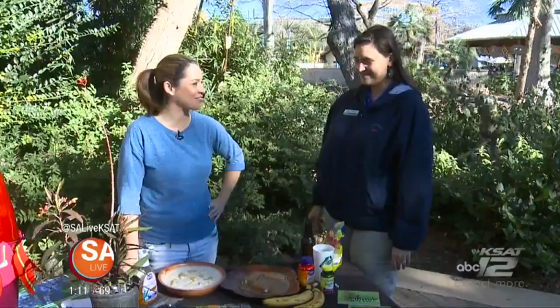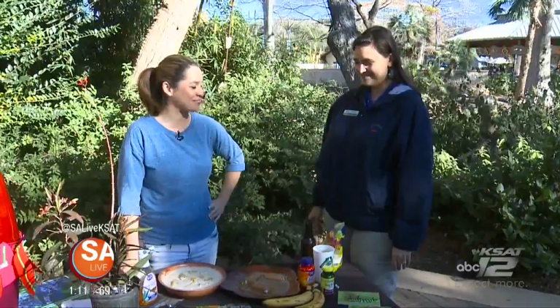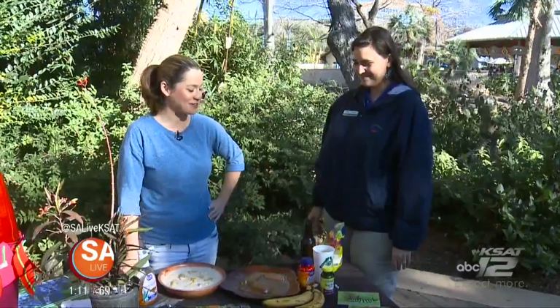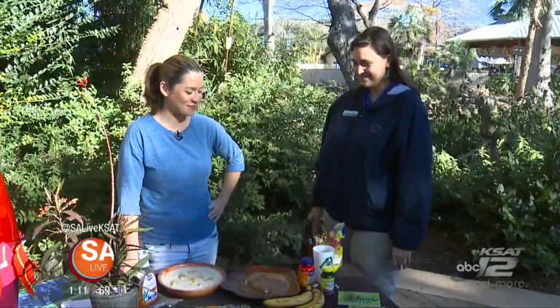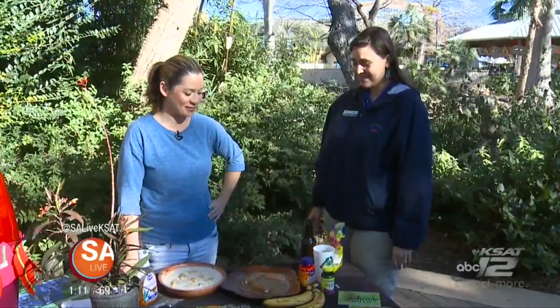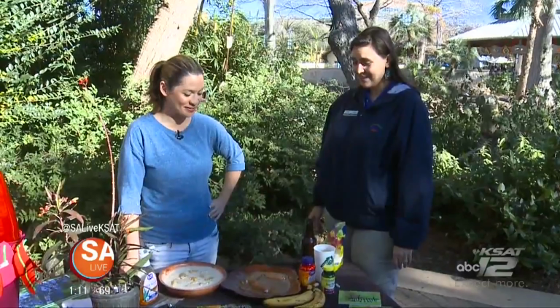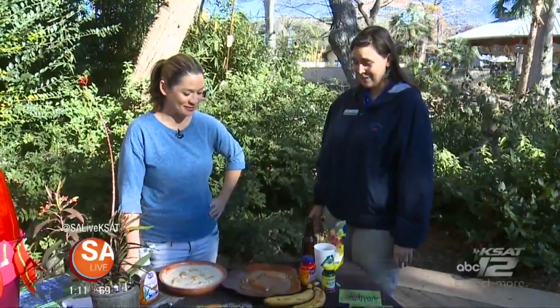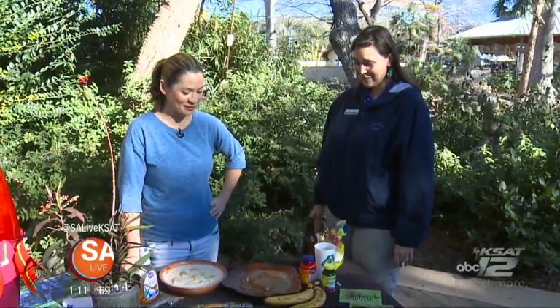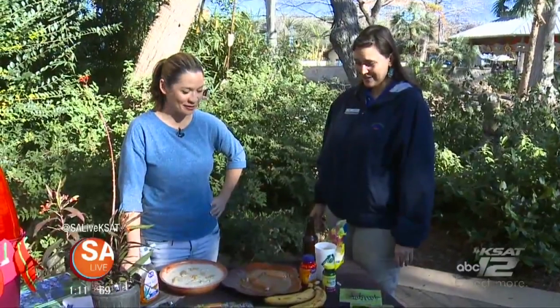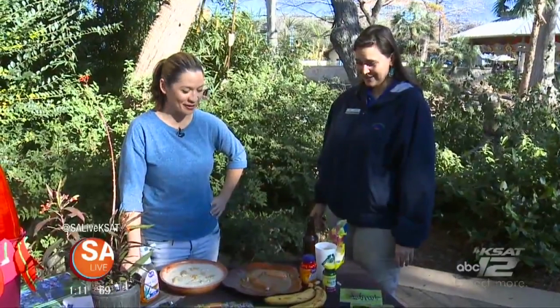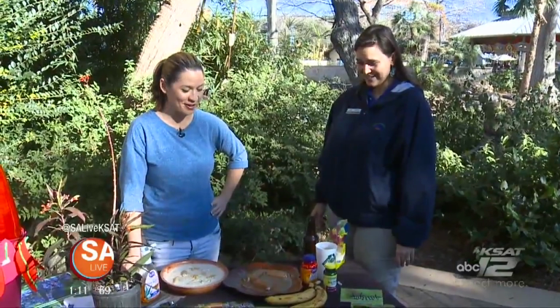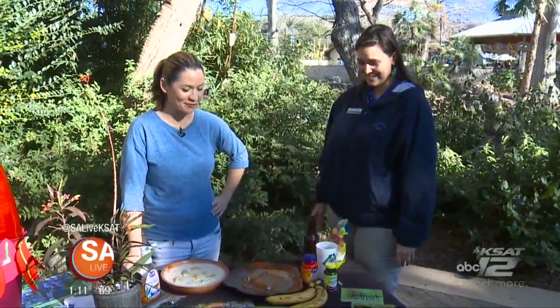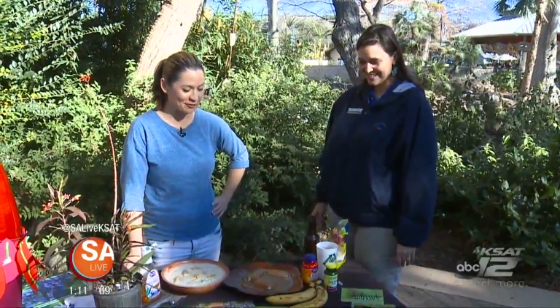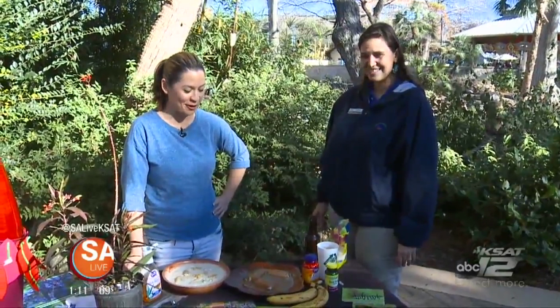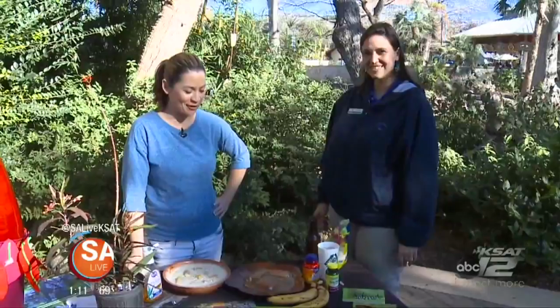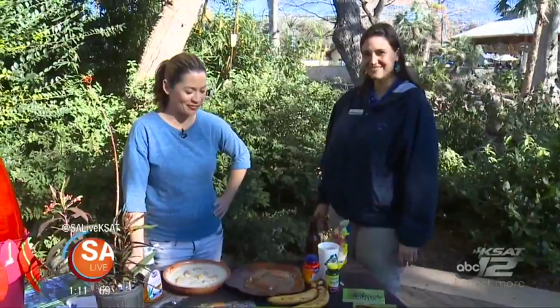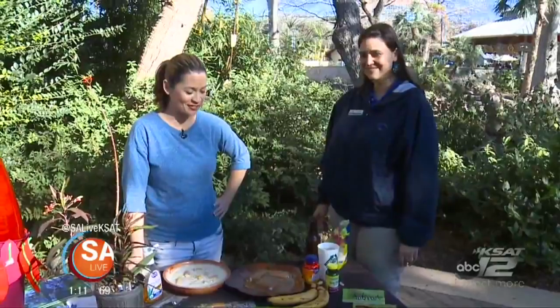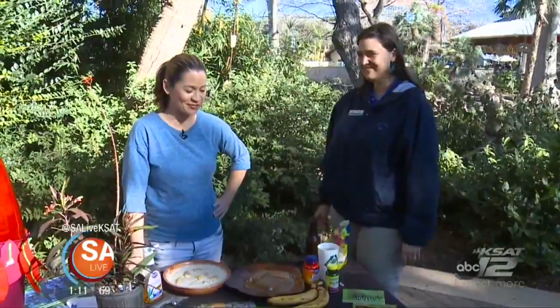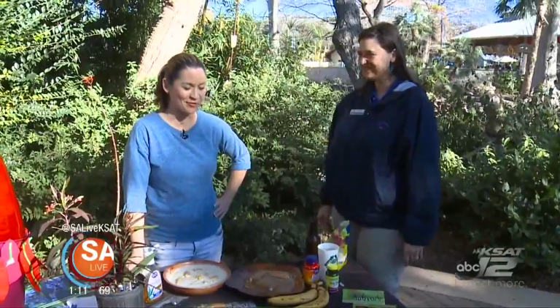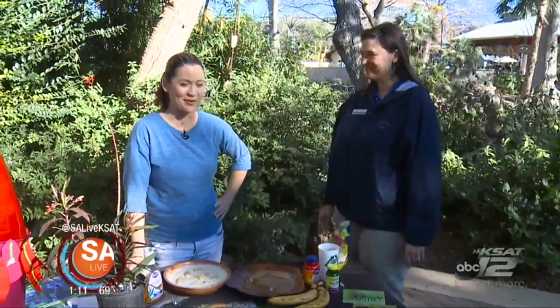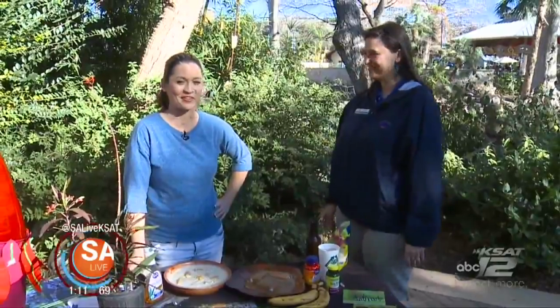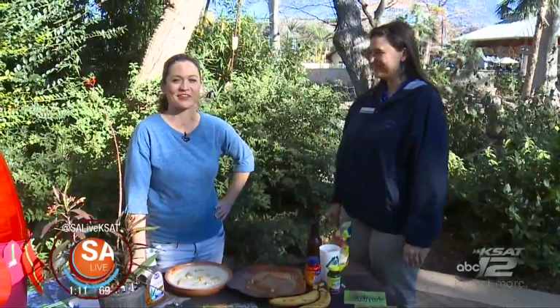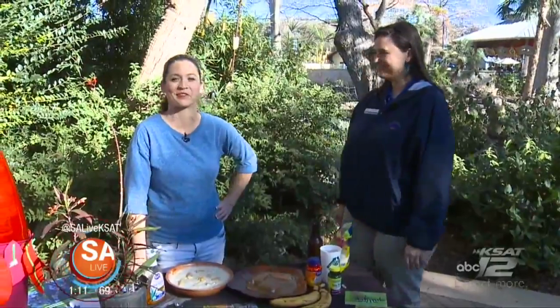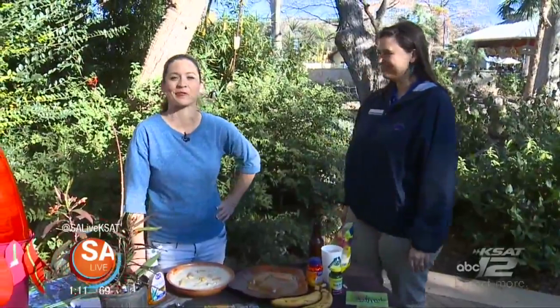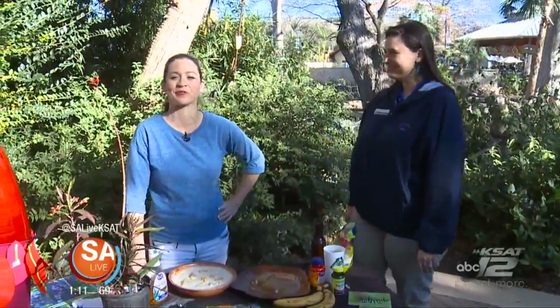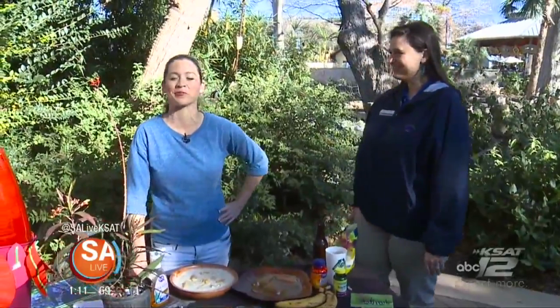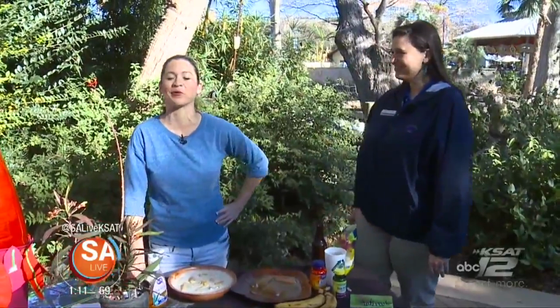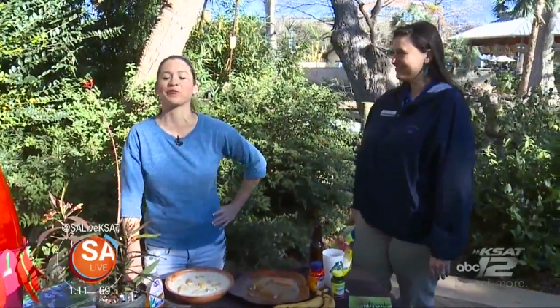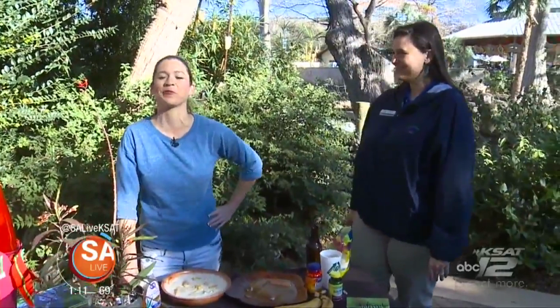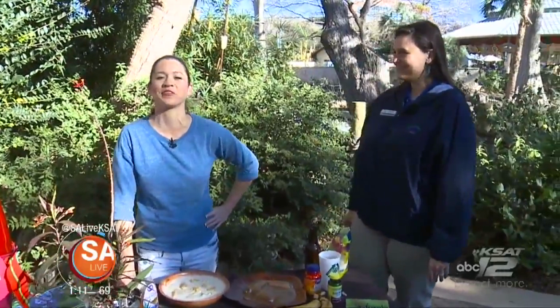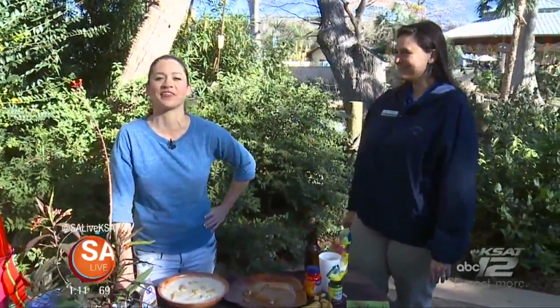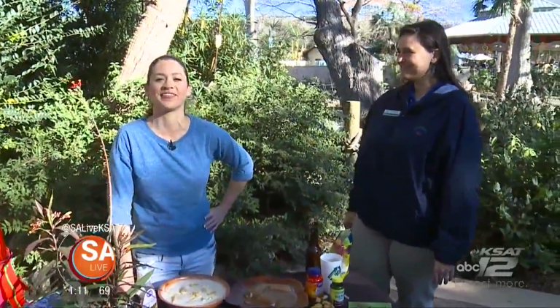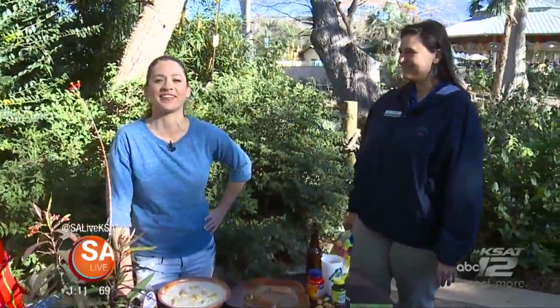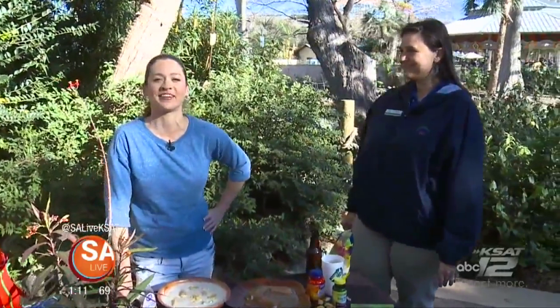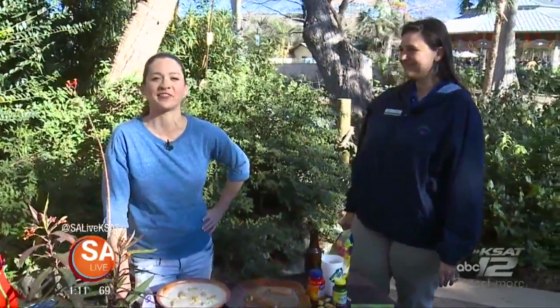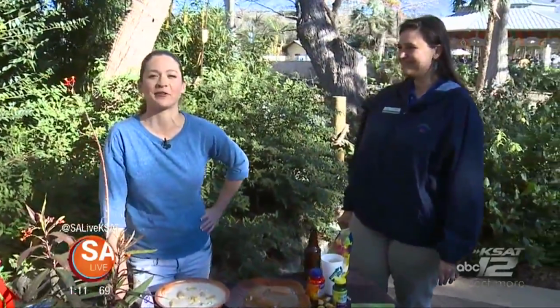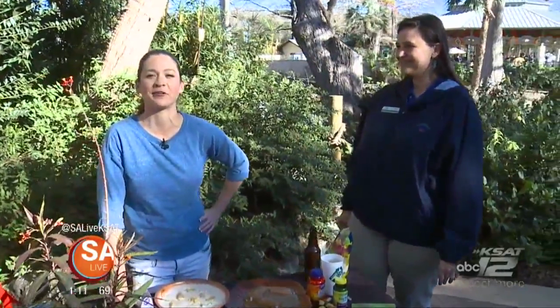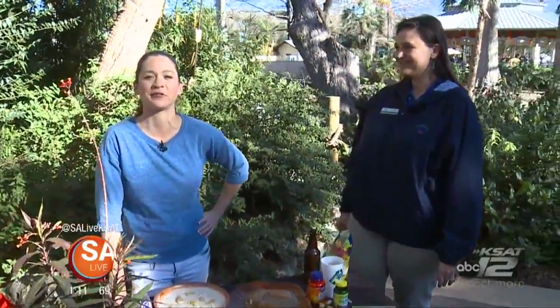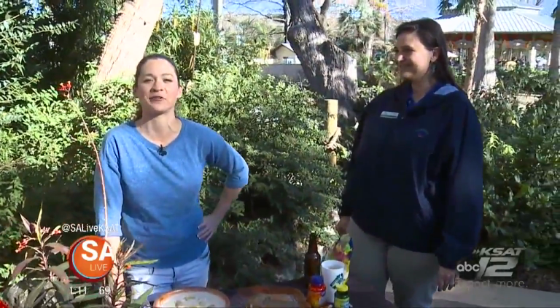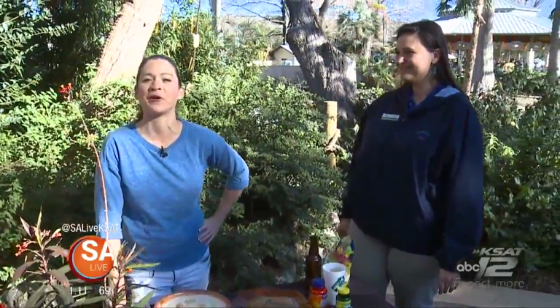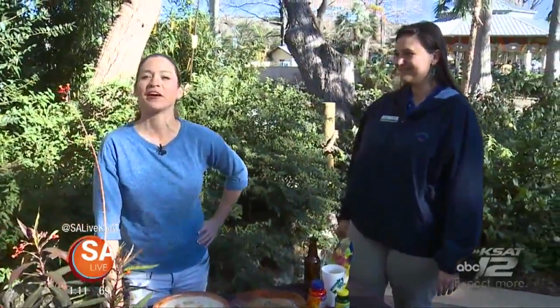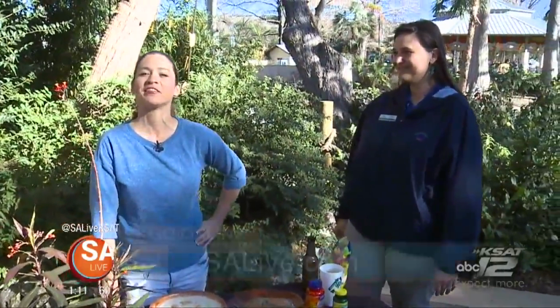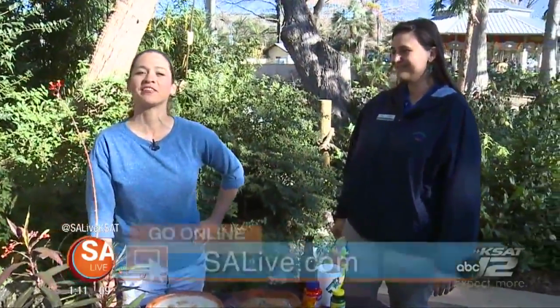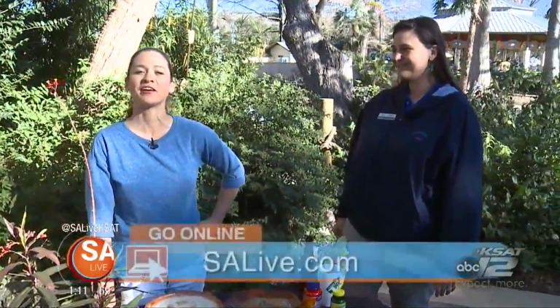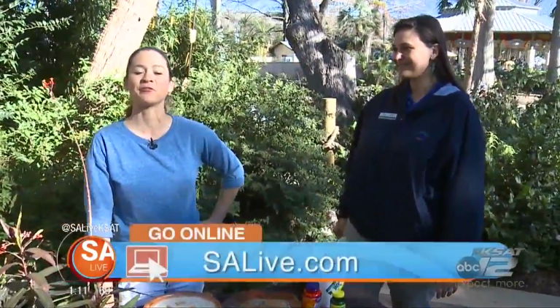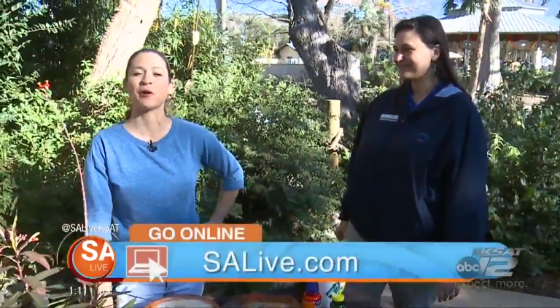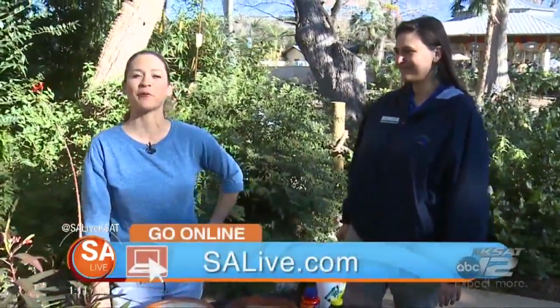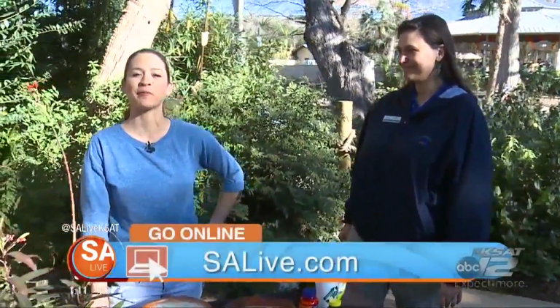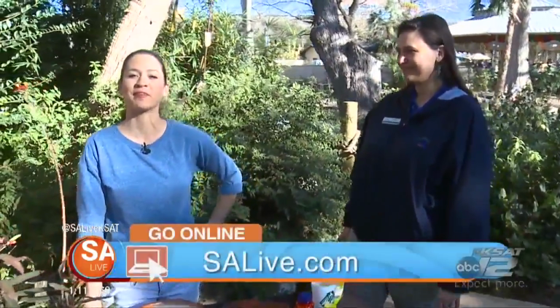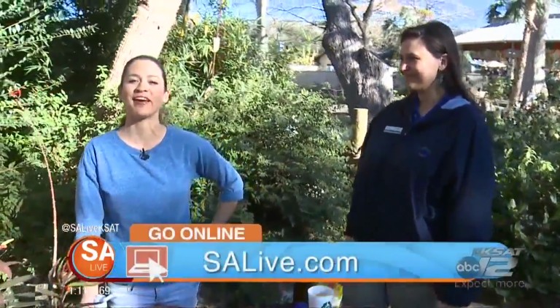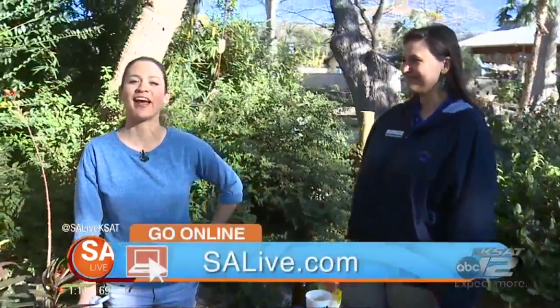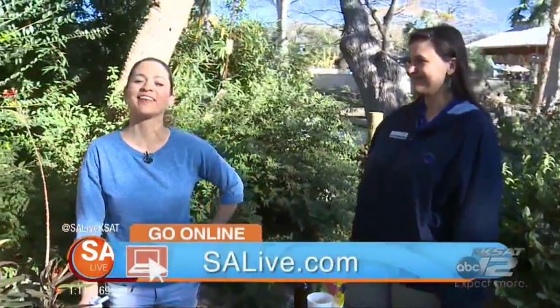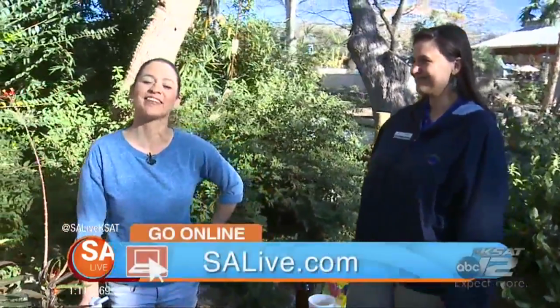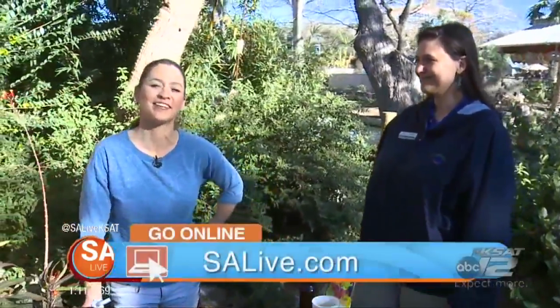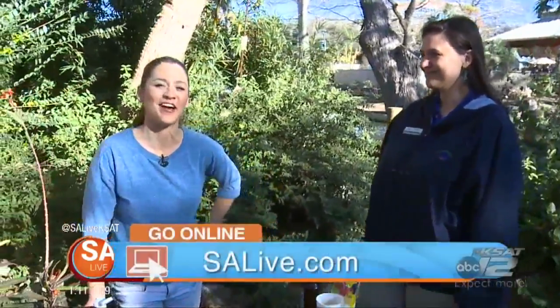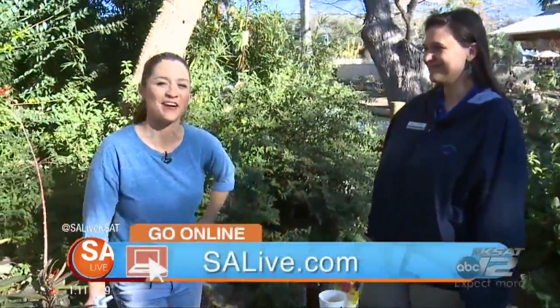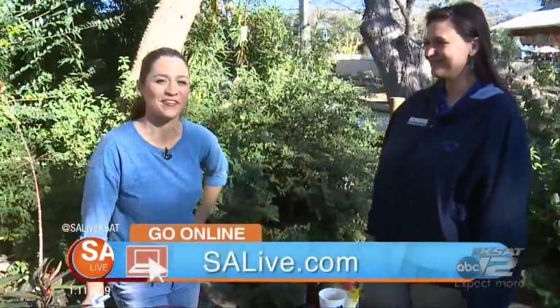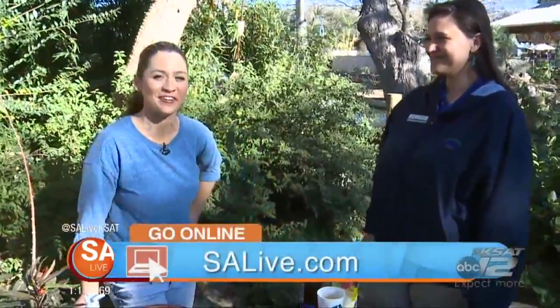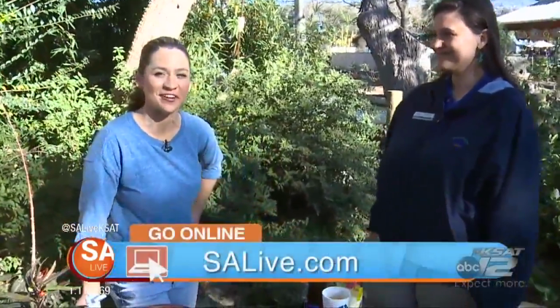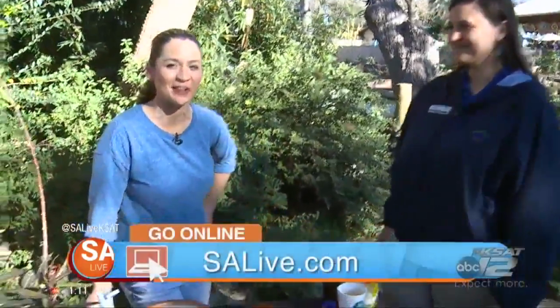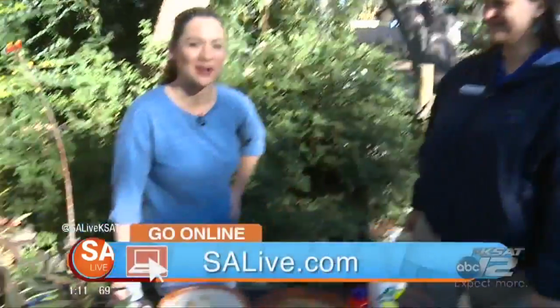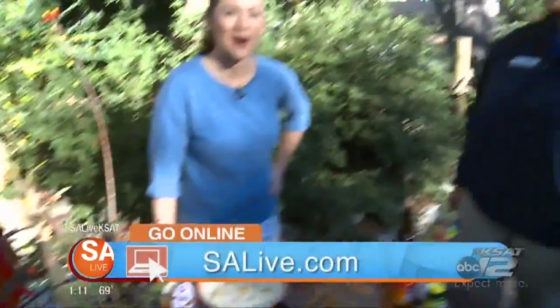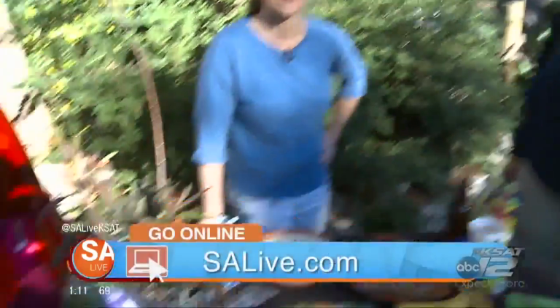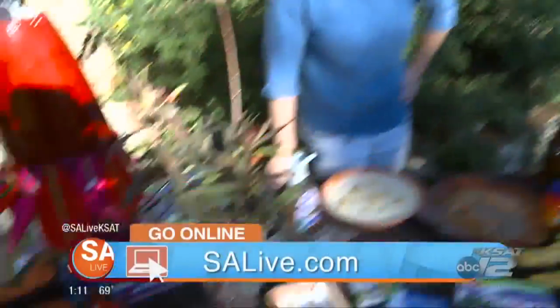Thank you so much, Lori, for all this information. And of course, for more information on the San Antonio Zoo, just head to our website, salive.com.